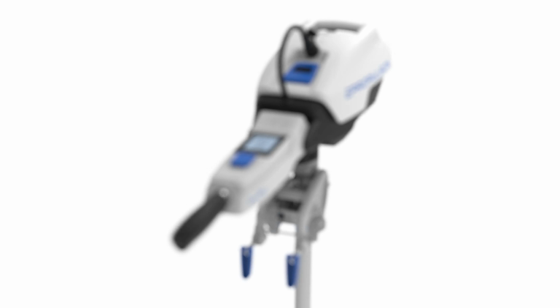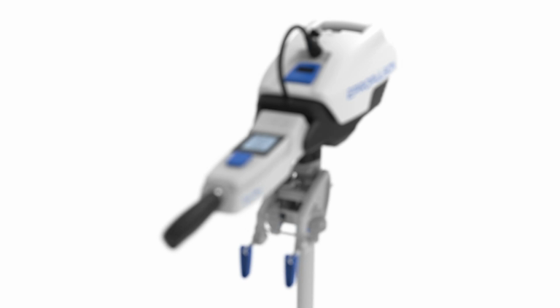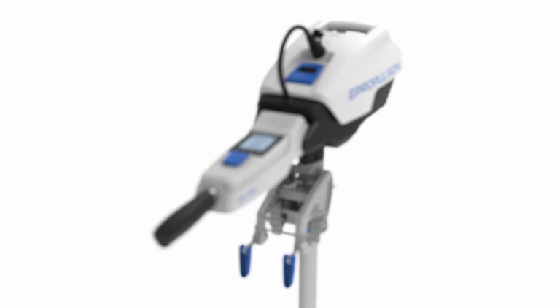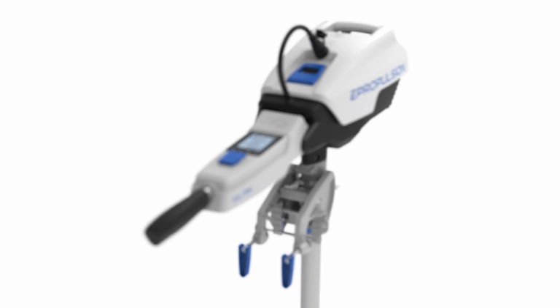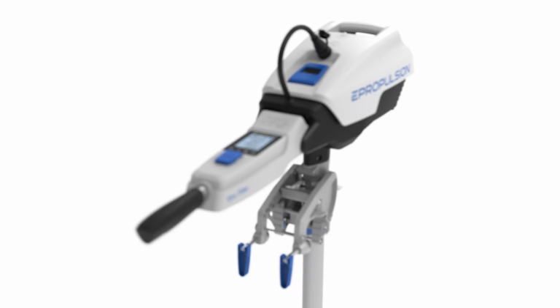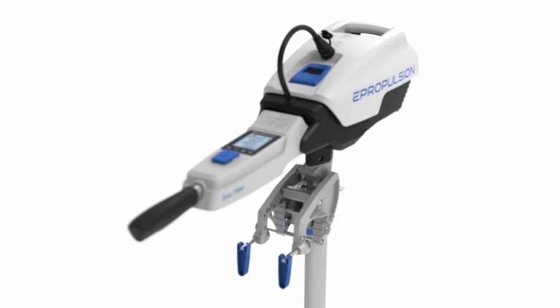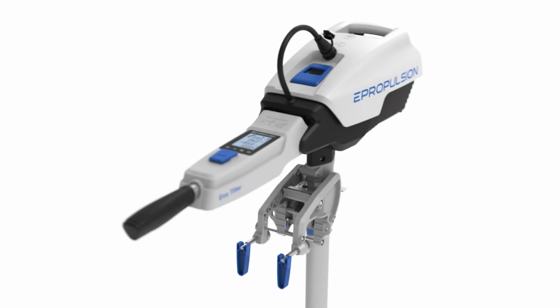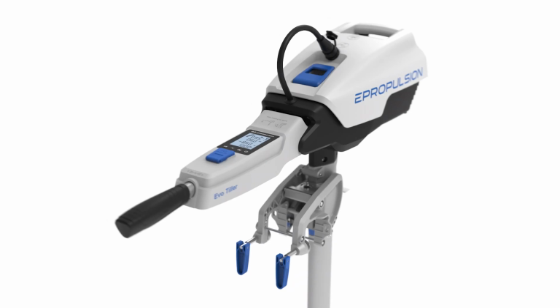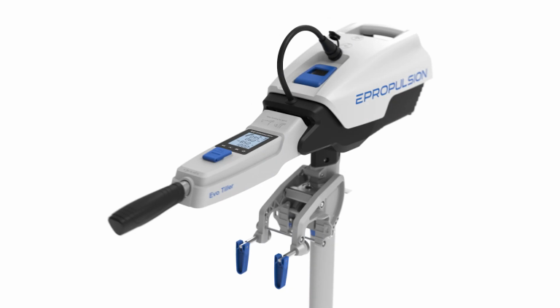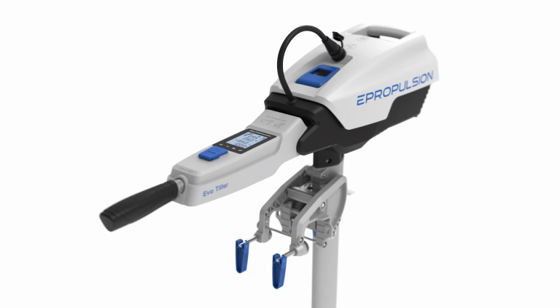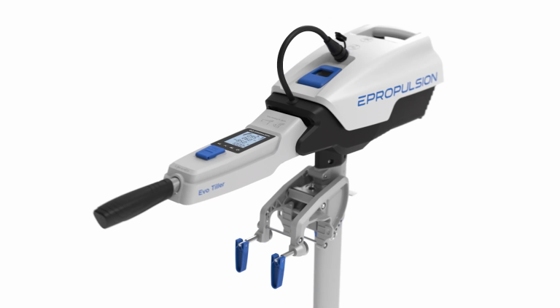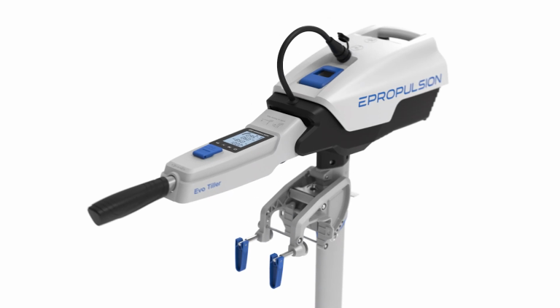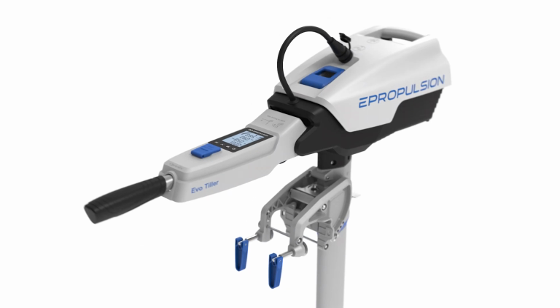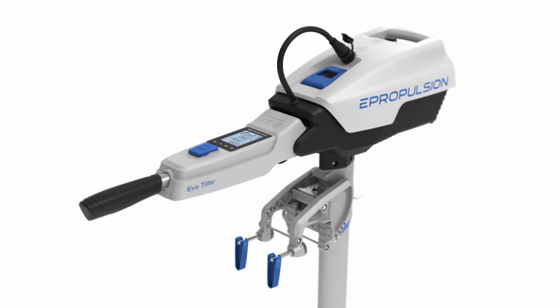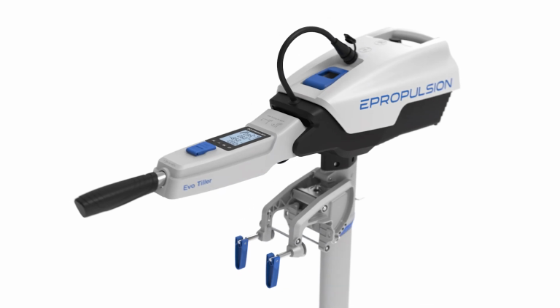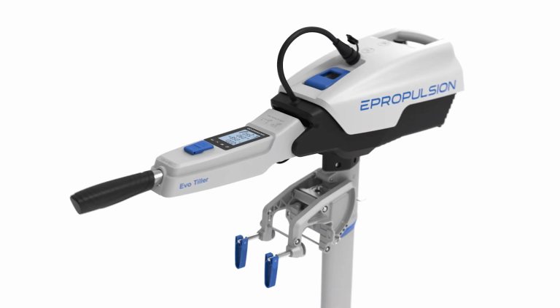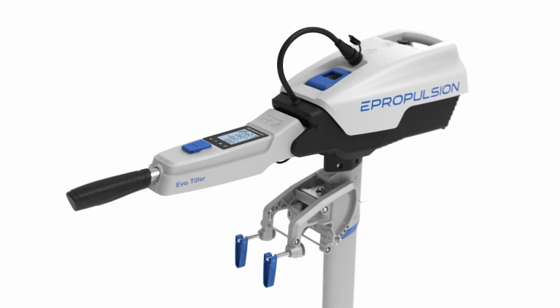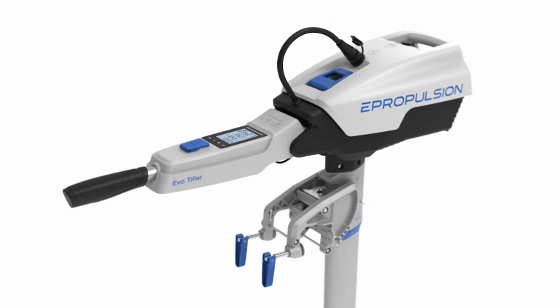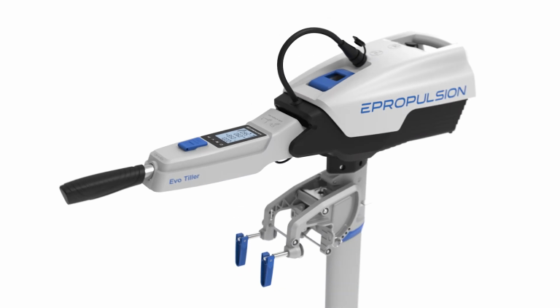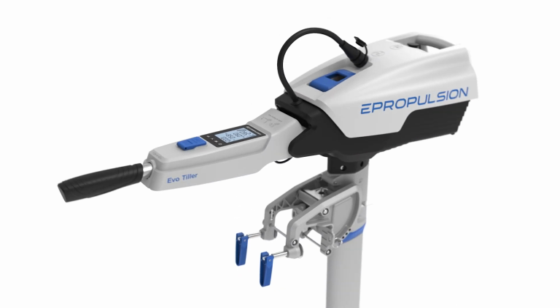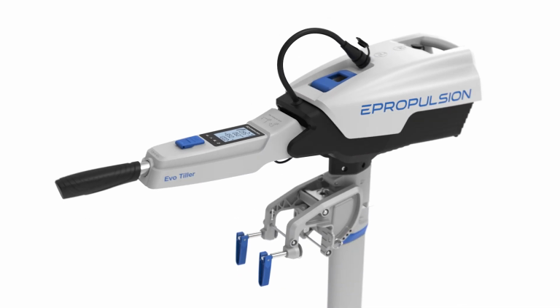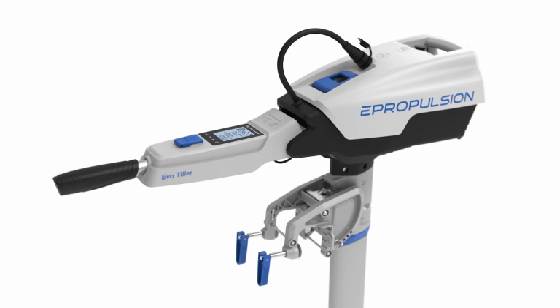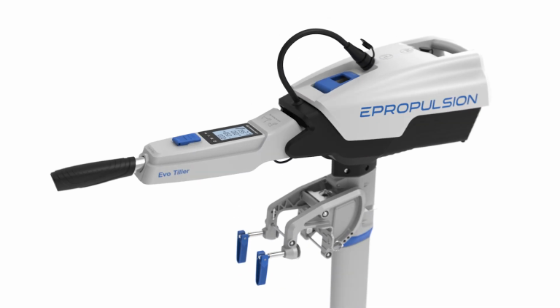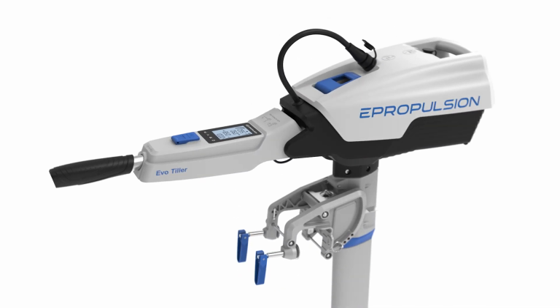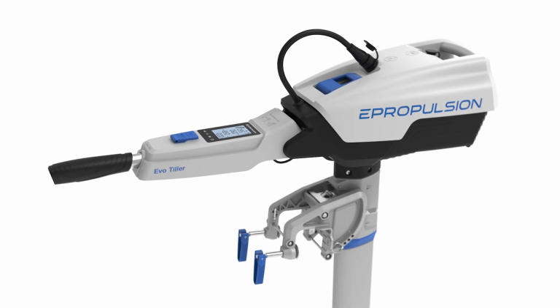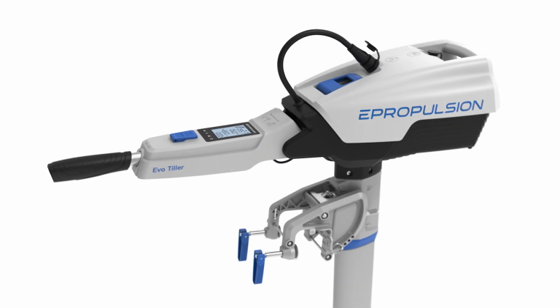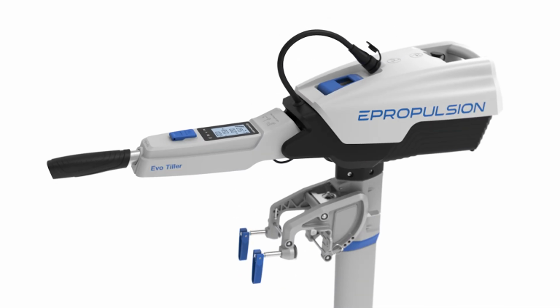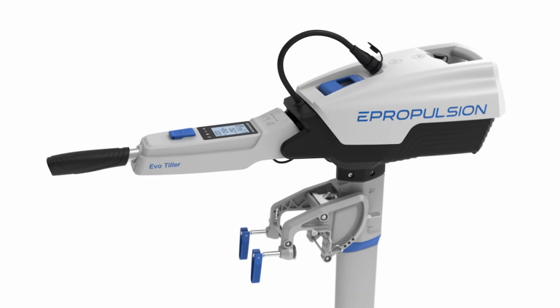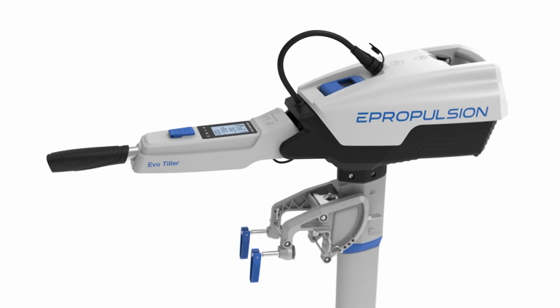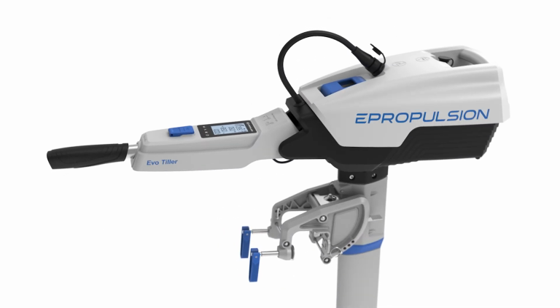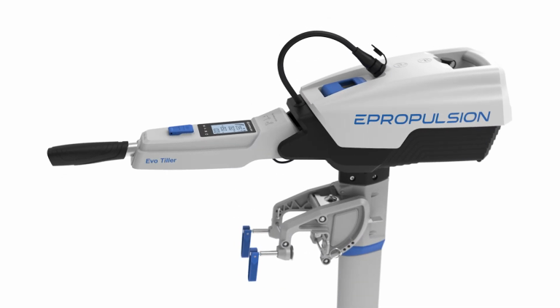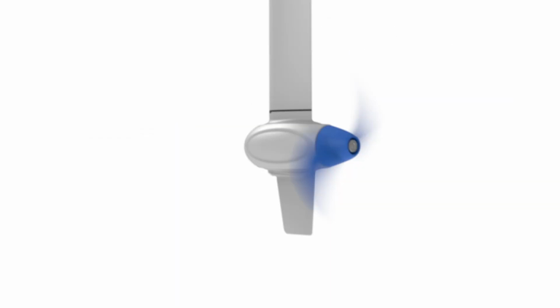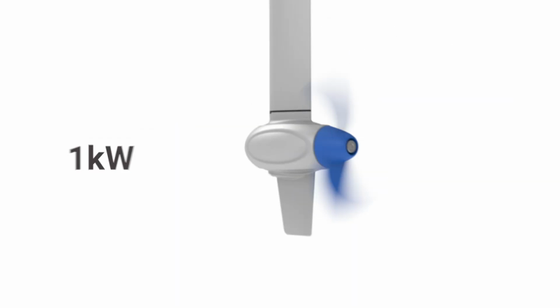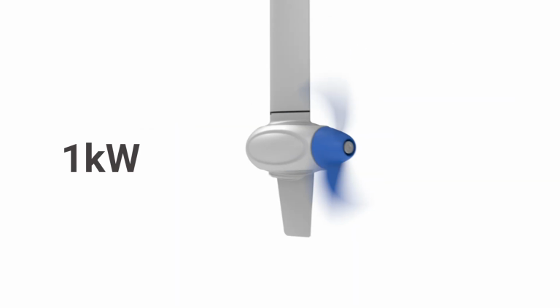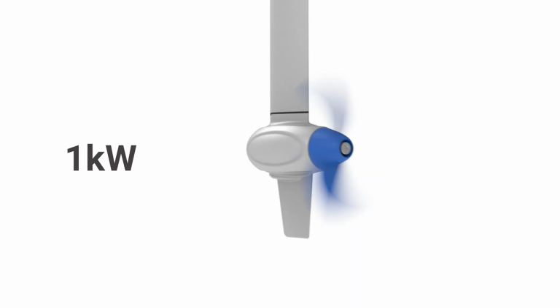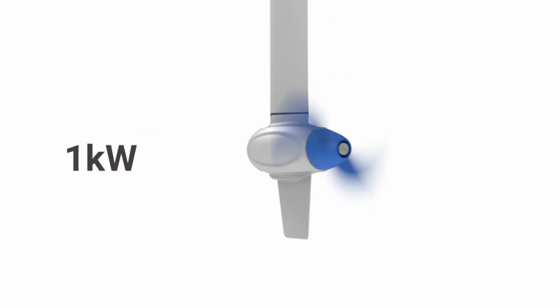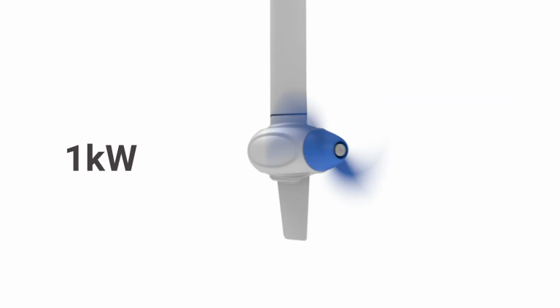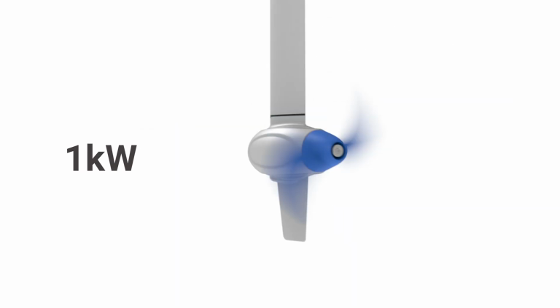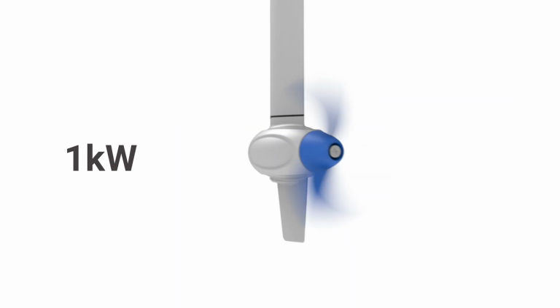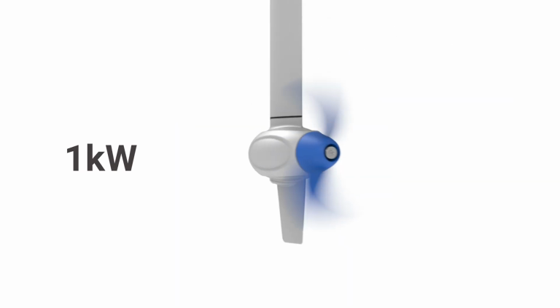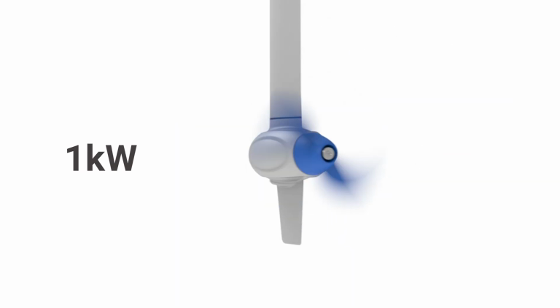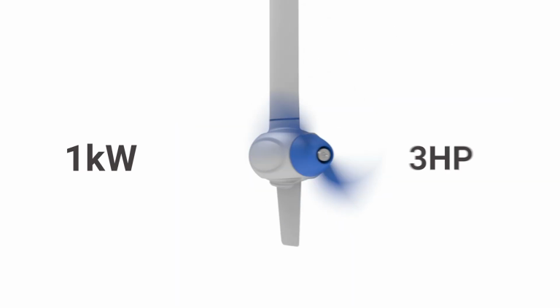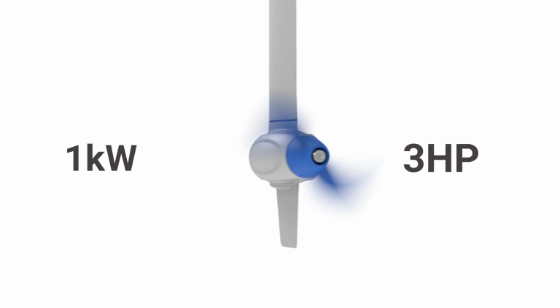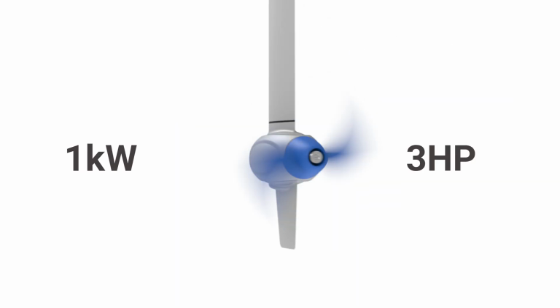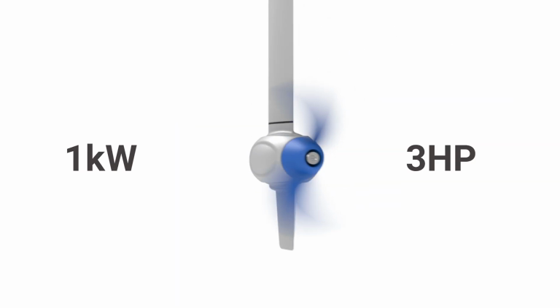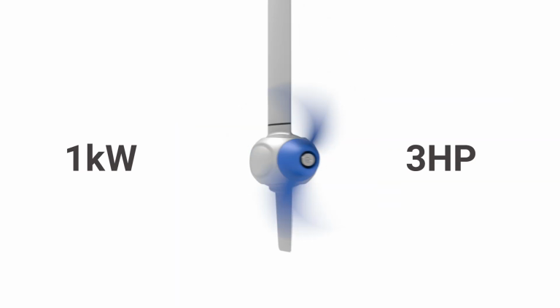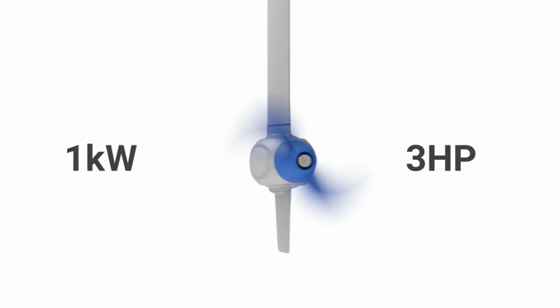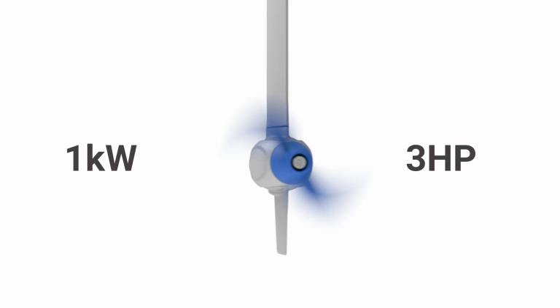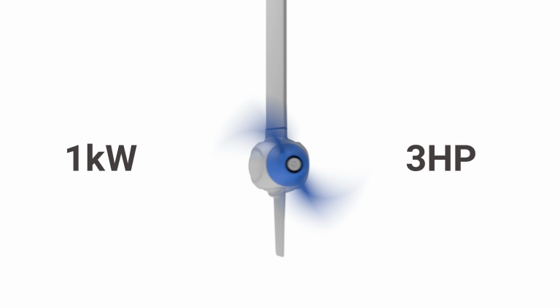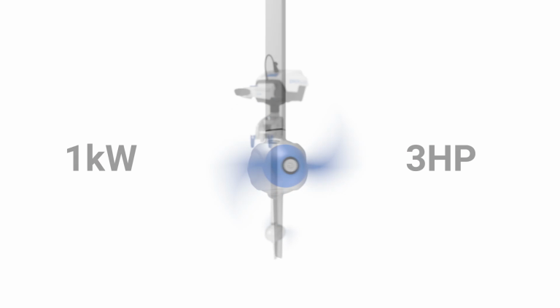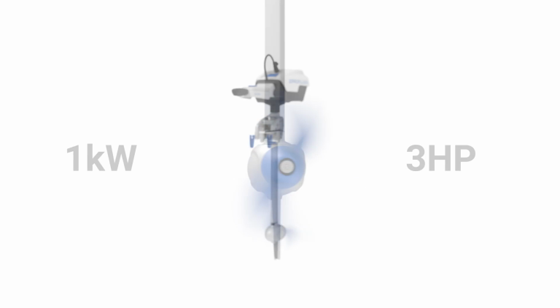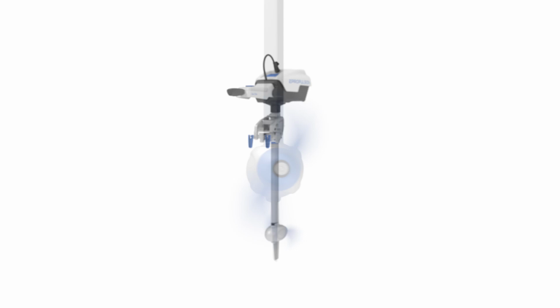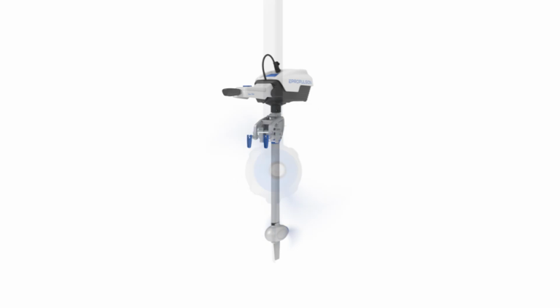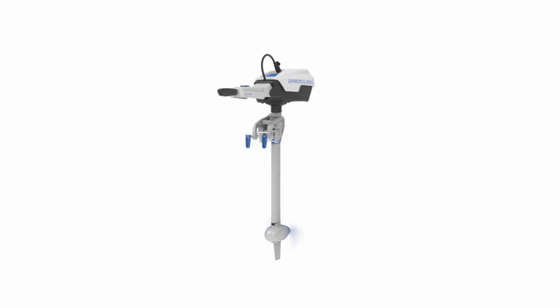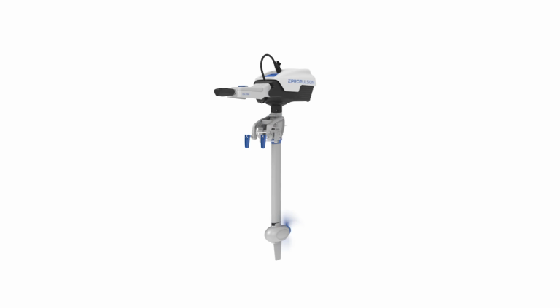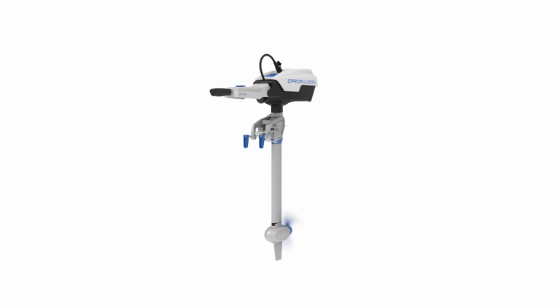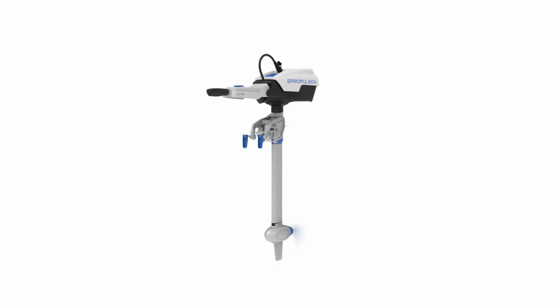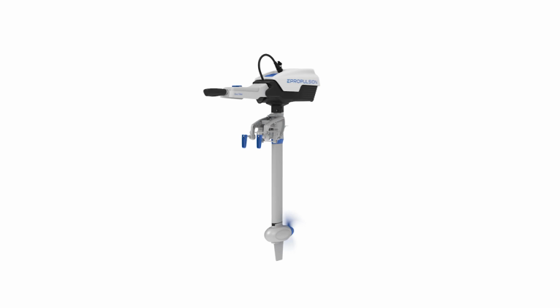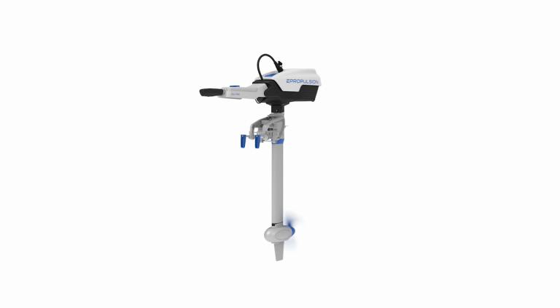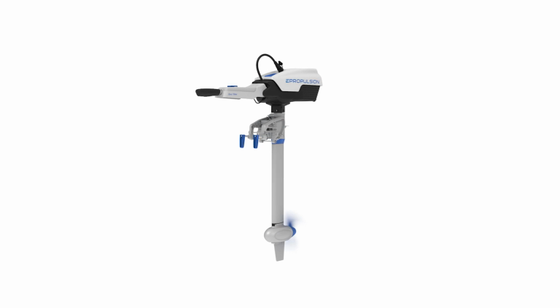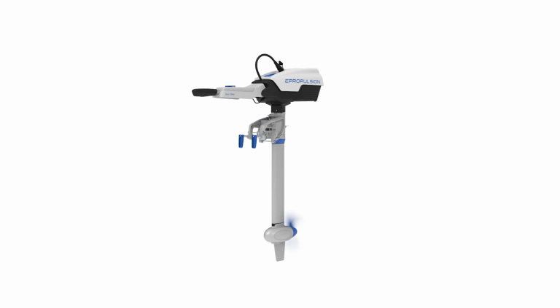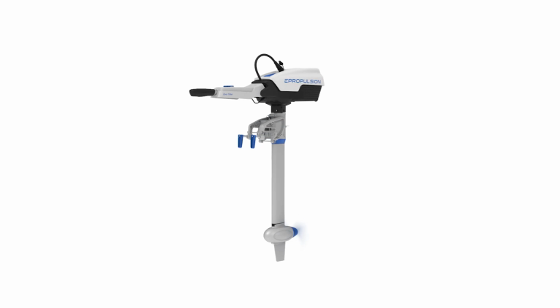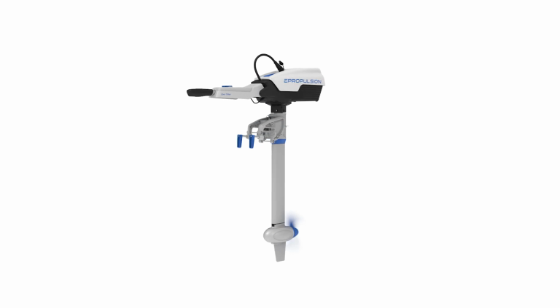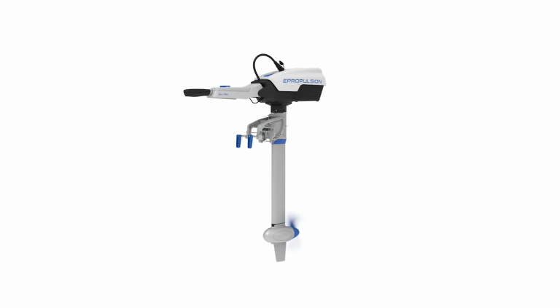Introducing ePropulsion Spirit 1.0 EVO, our 1-kilowatt, 3-horsepower equivalent electric outboard motor.